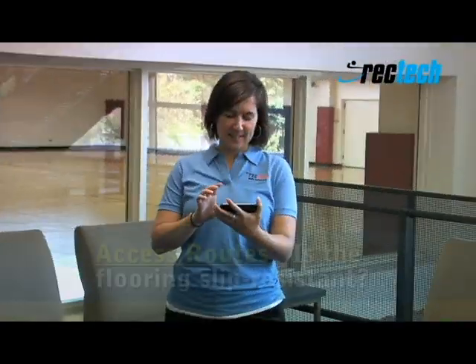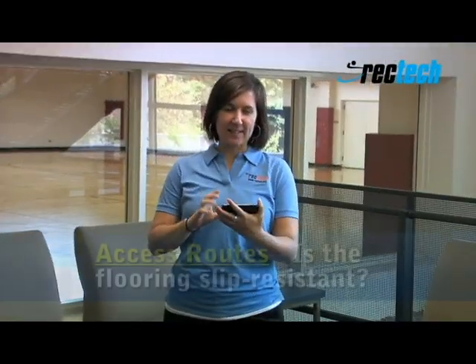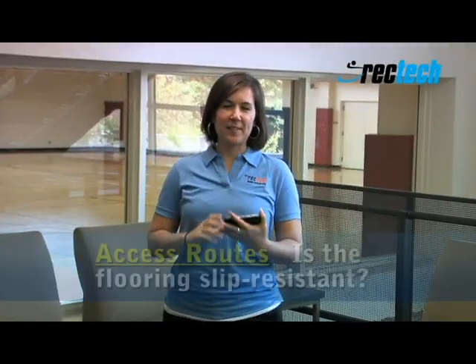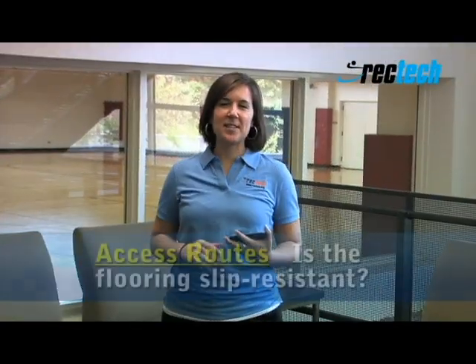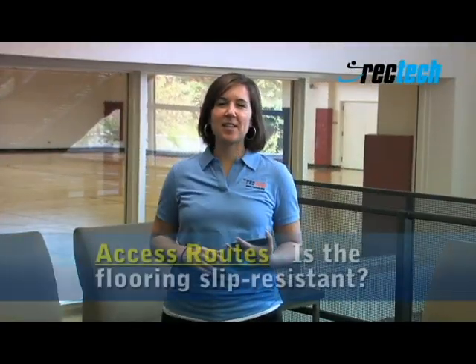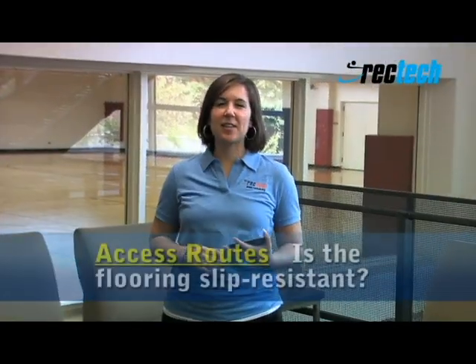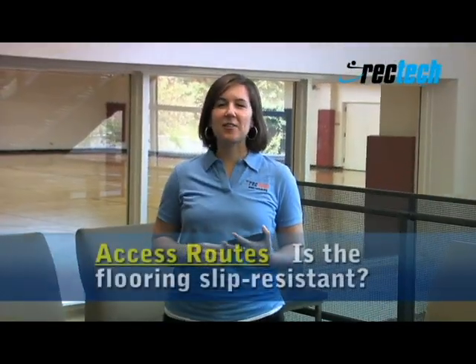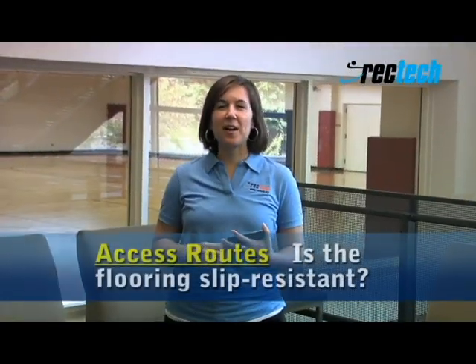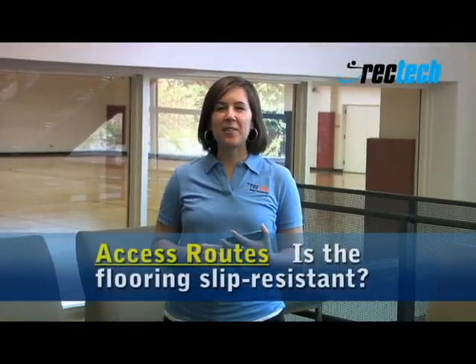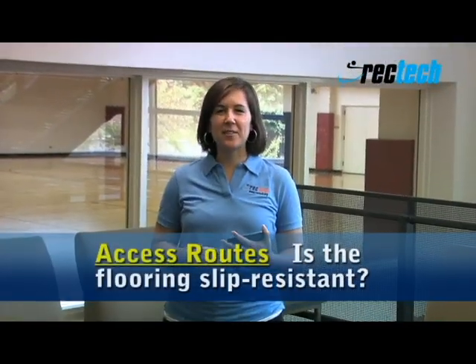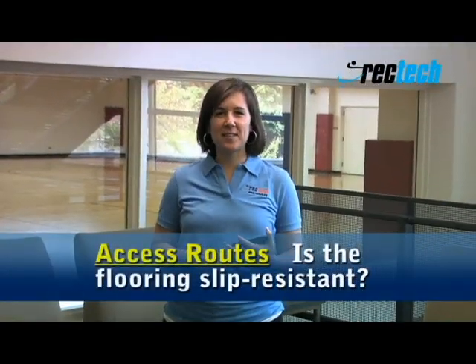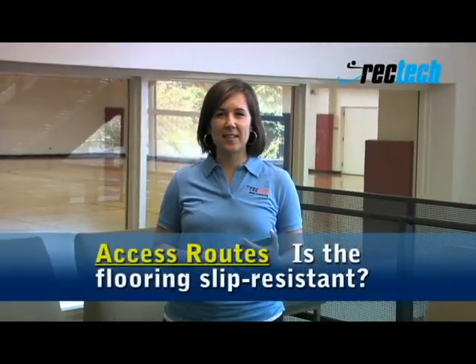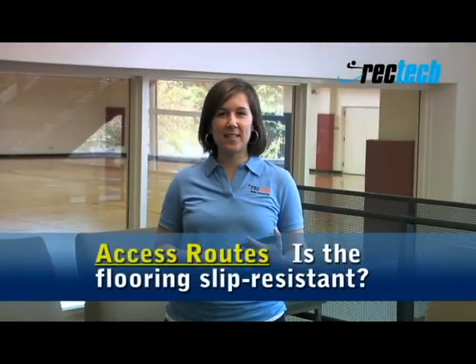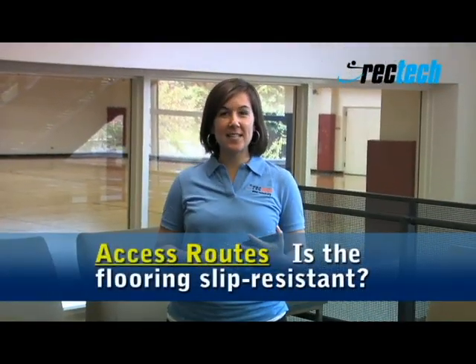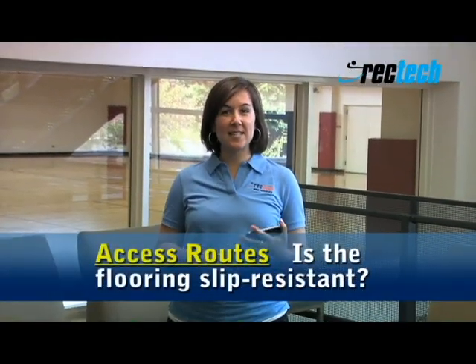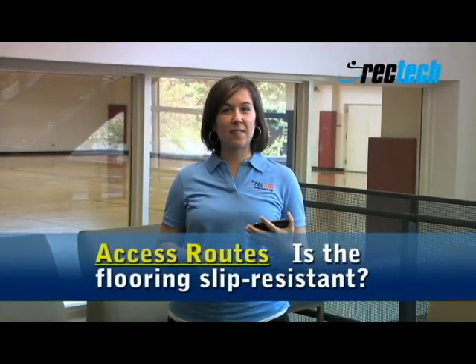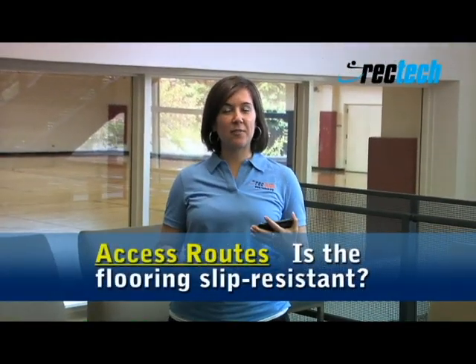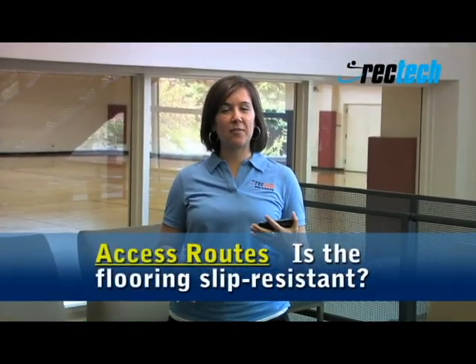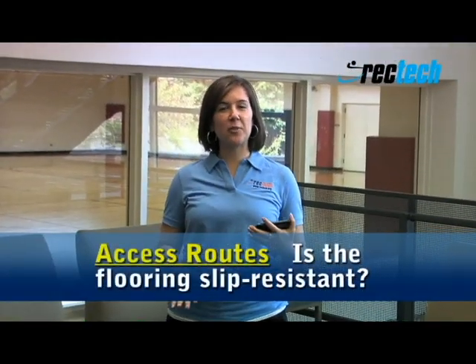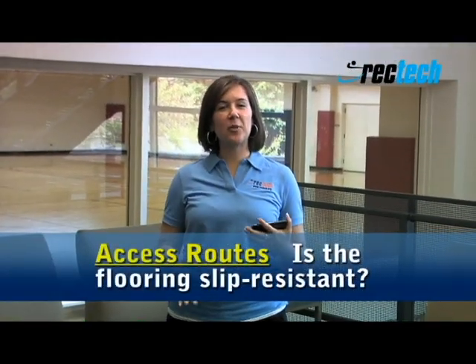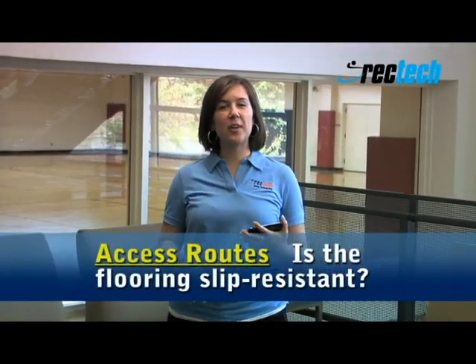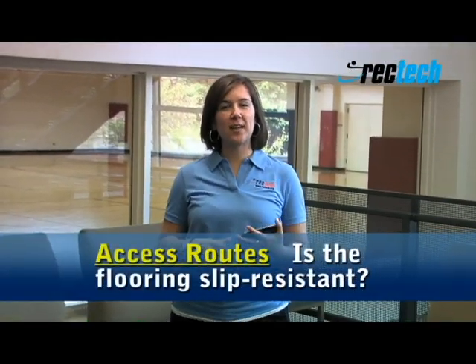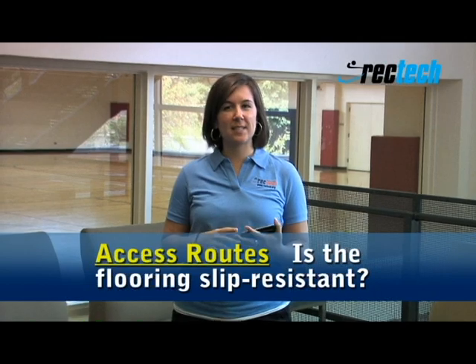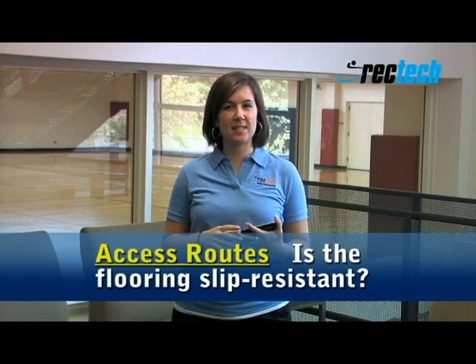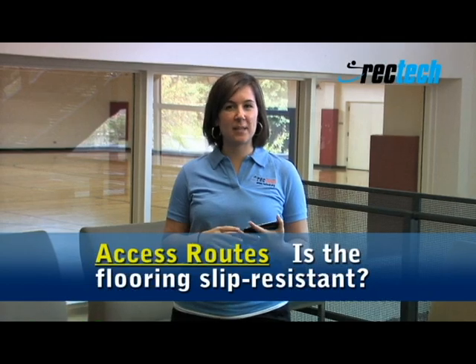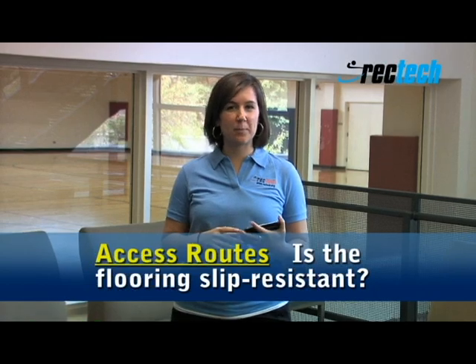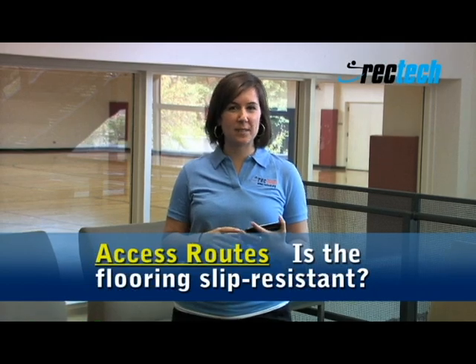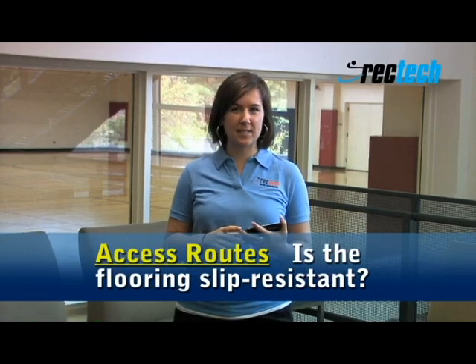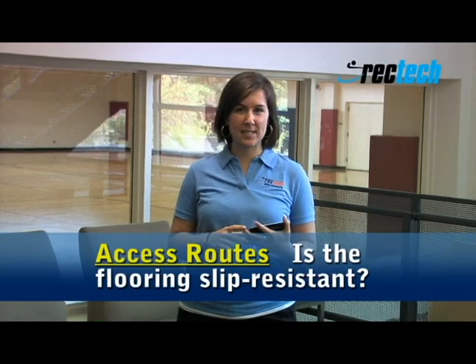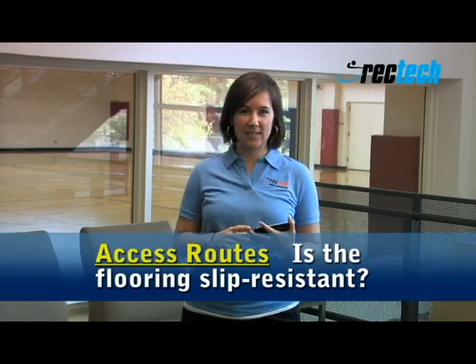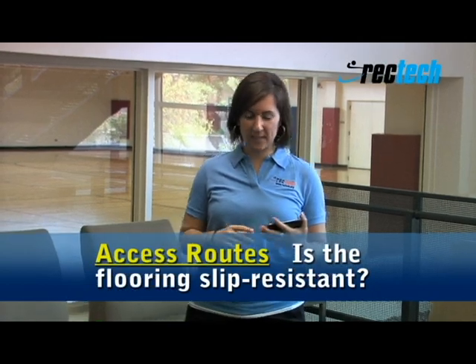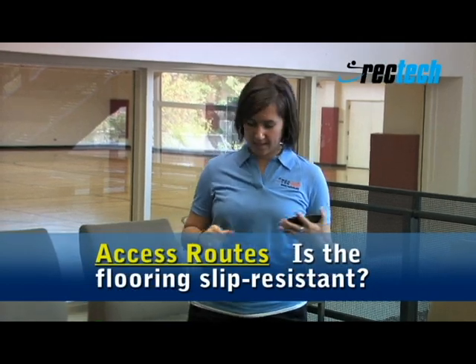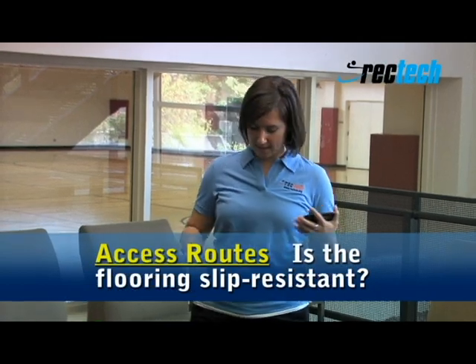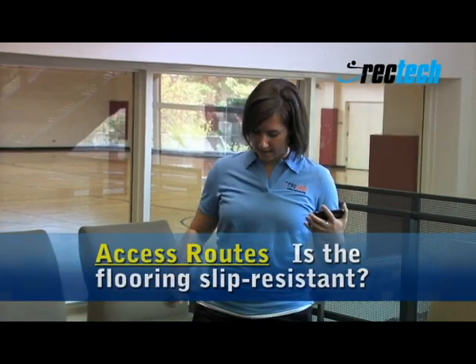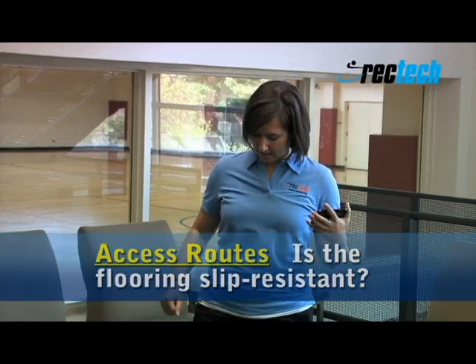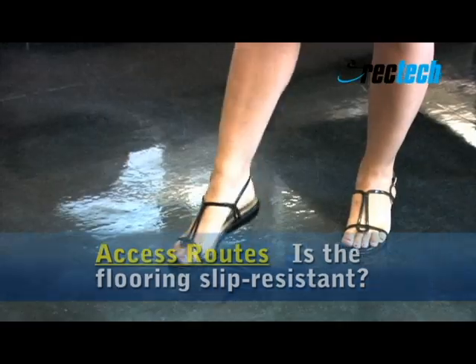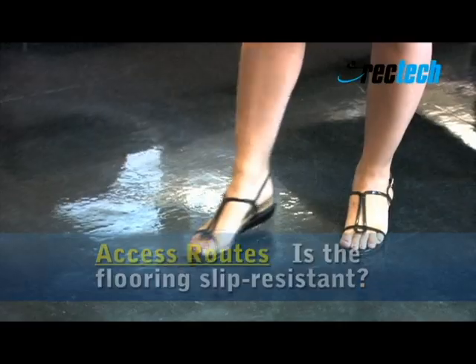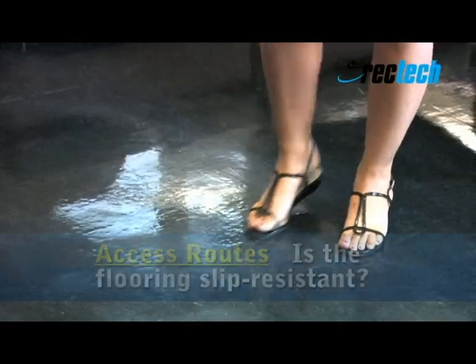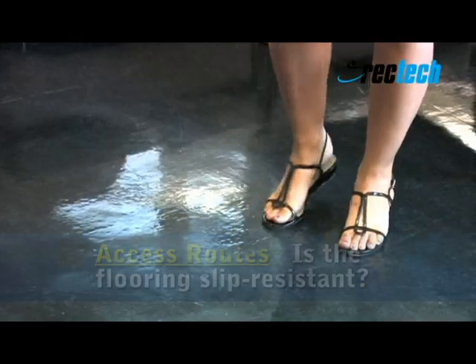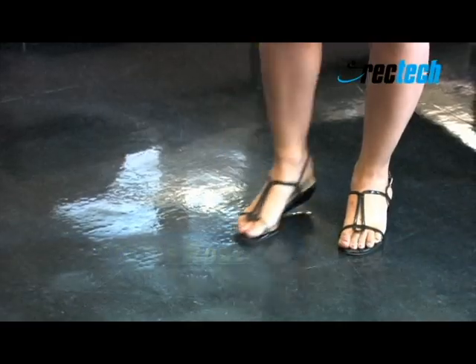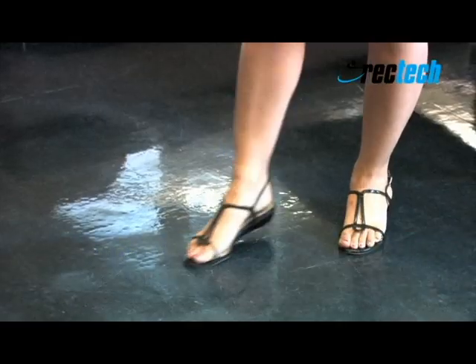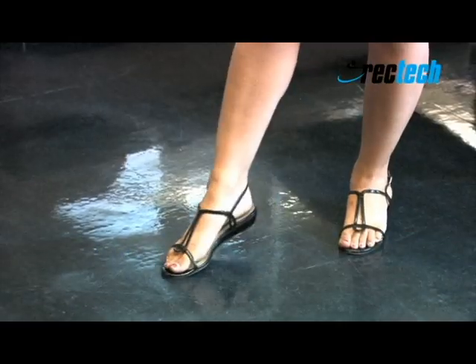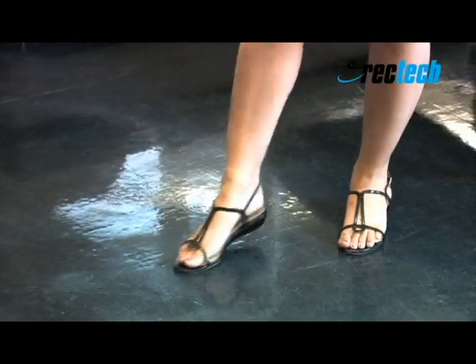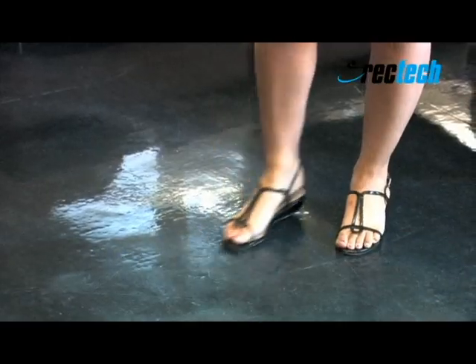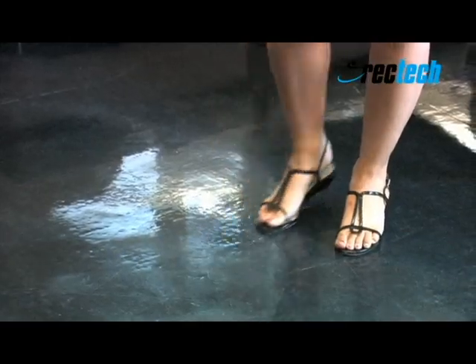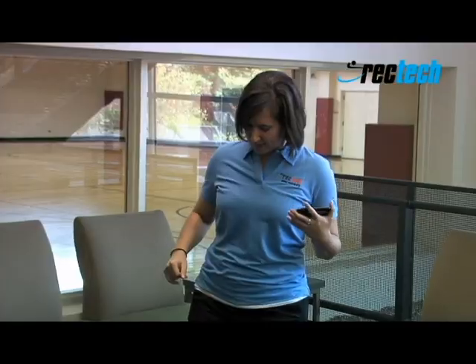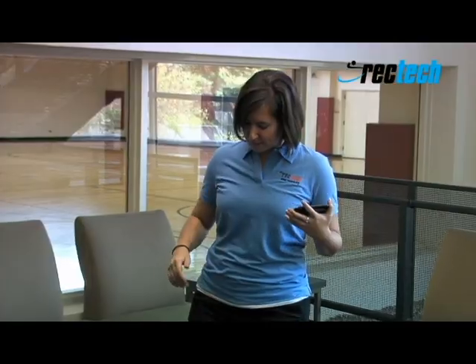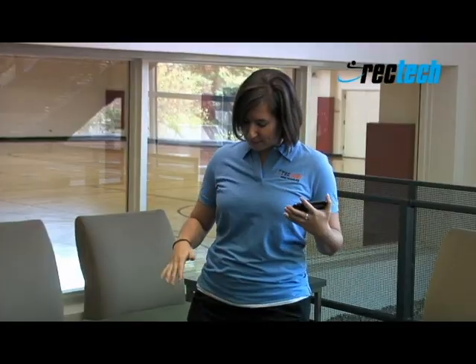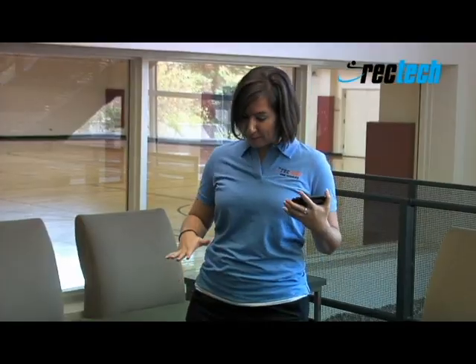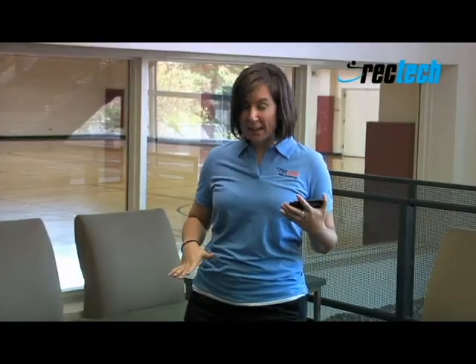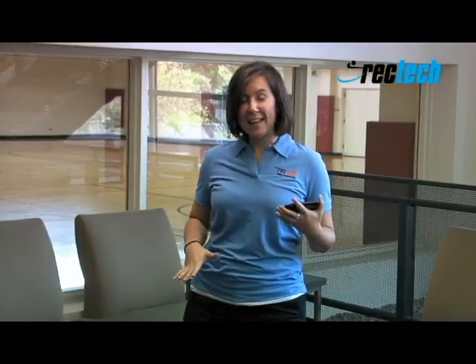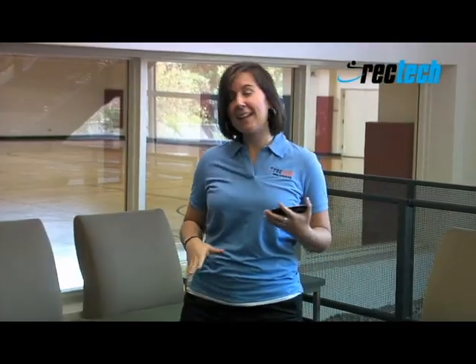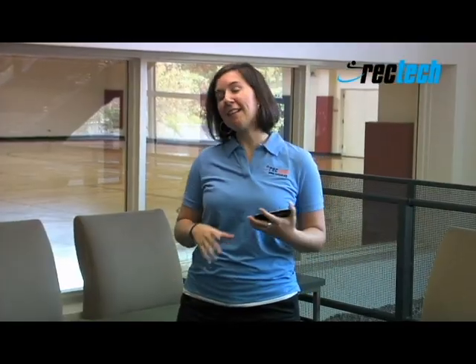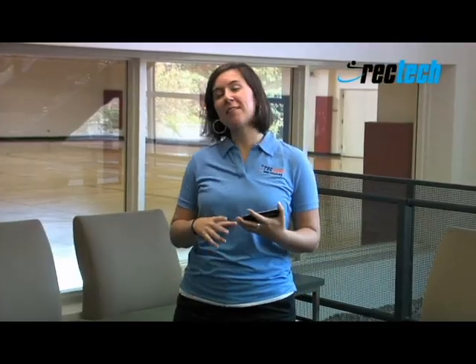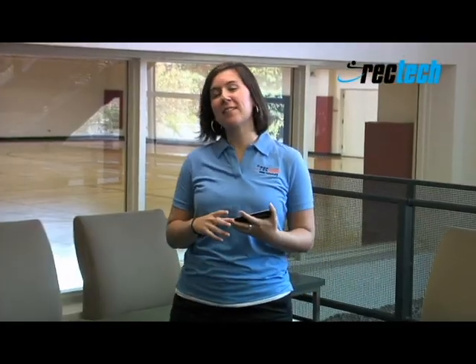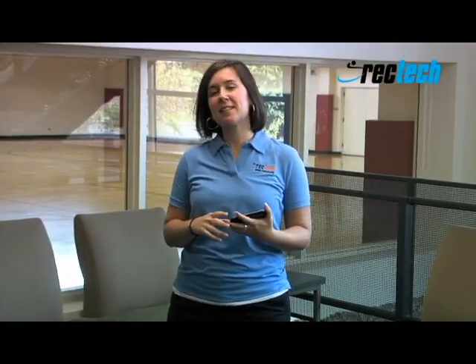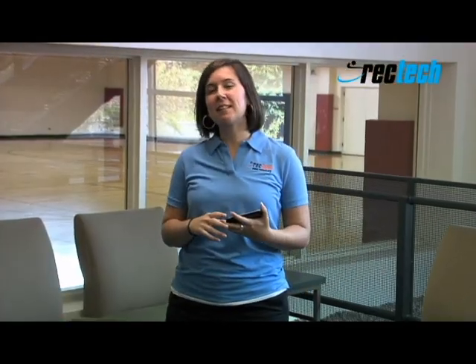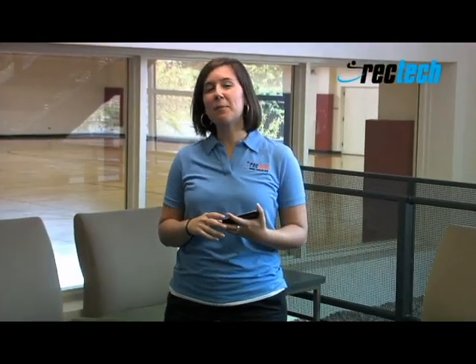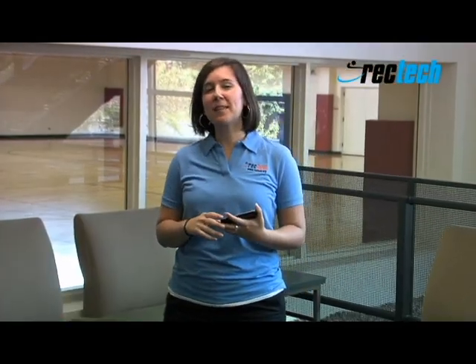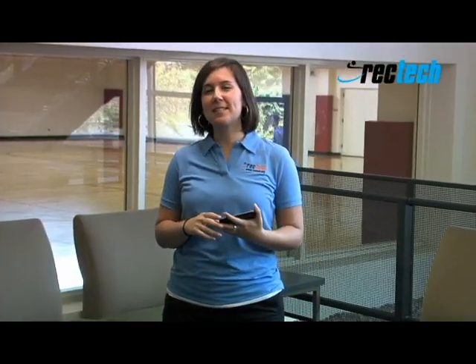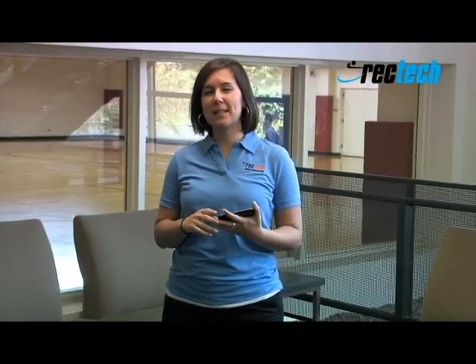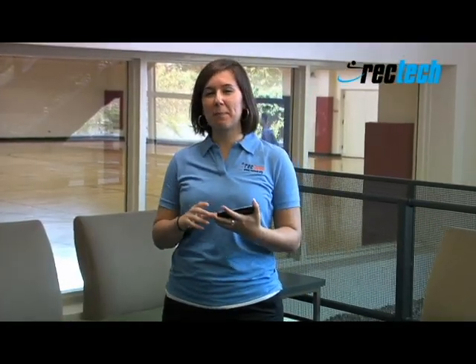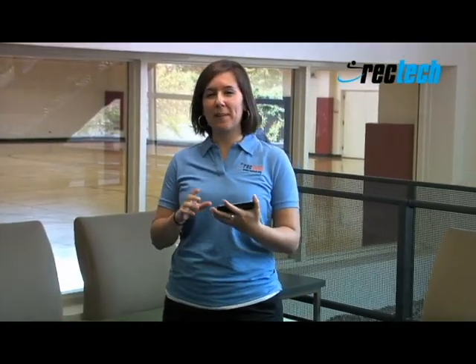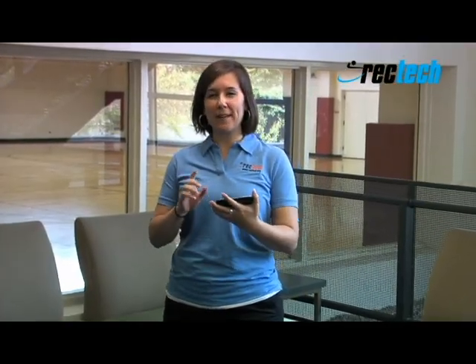We want to check throughout the facility to see if the flooring is slip resistant. This flooring here feels a little bit slippery.